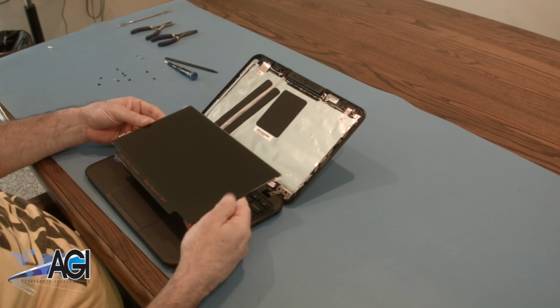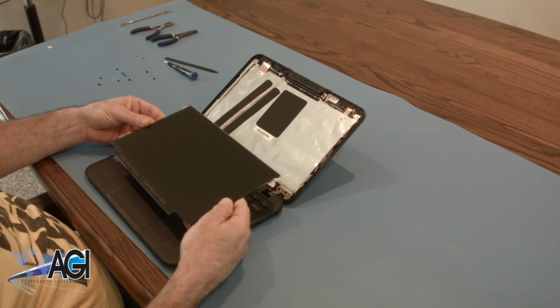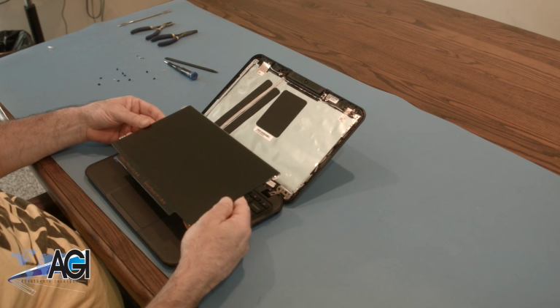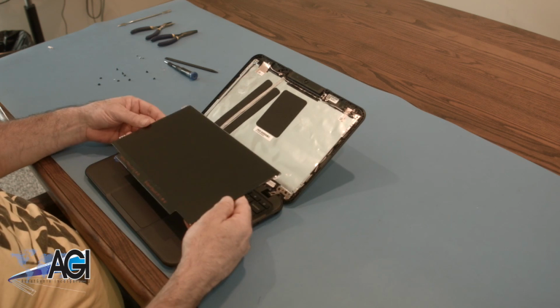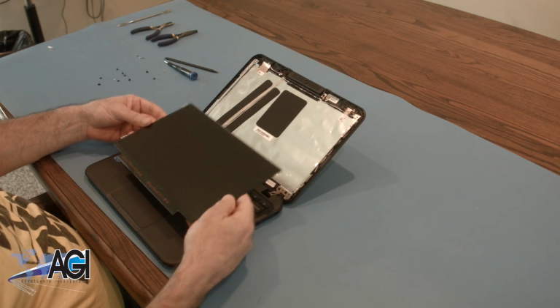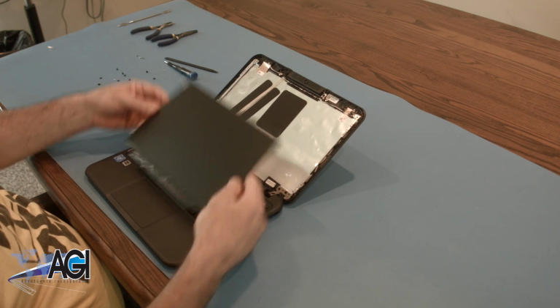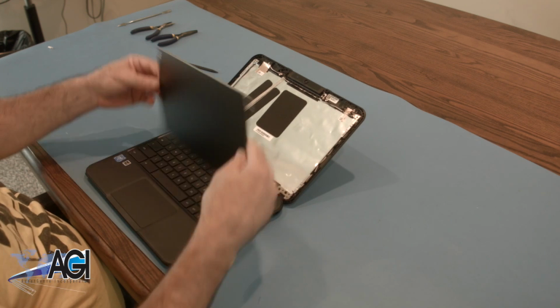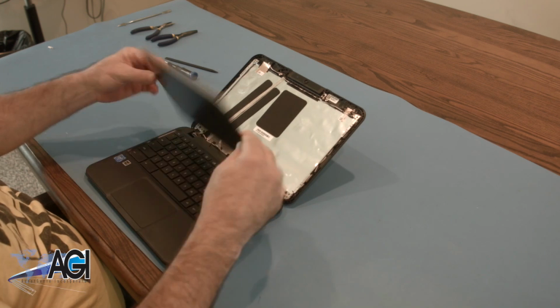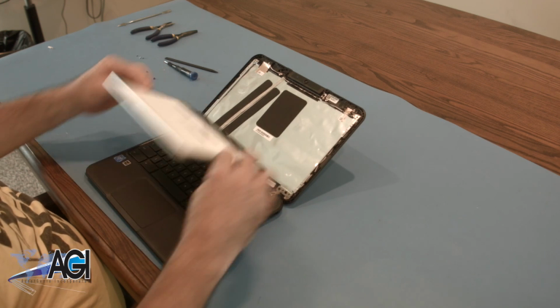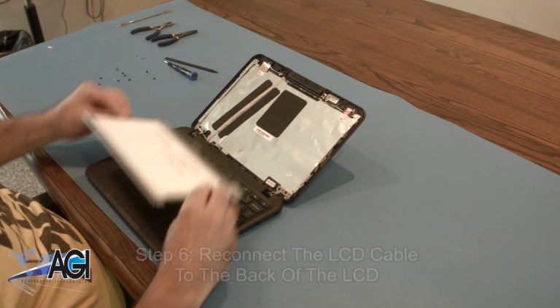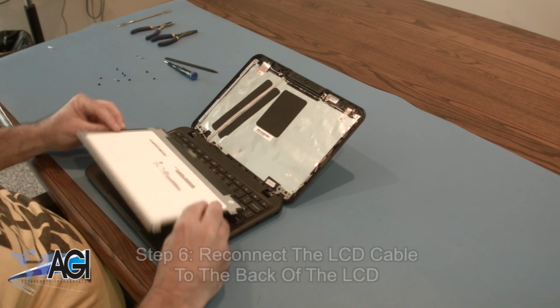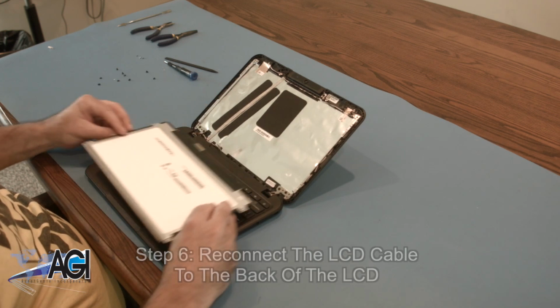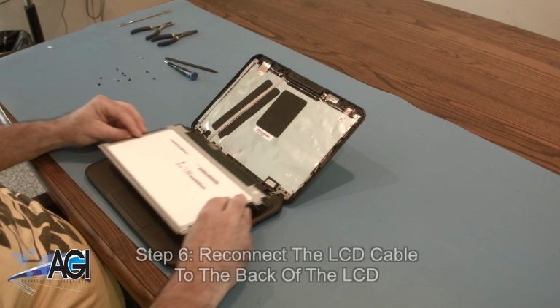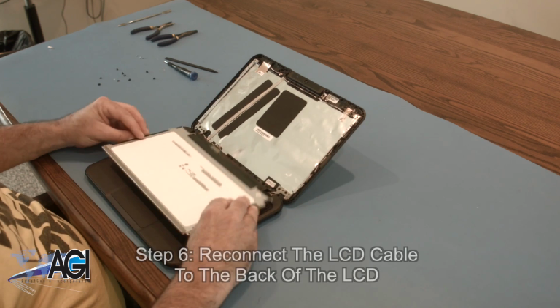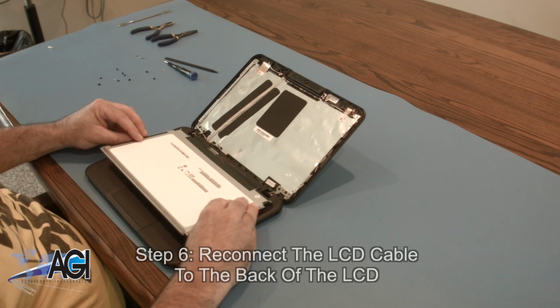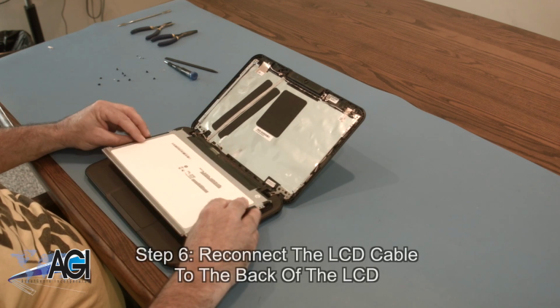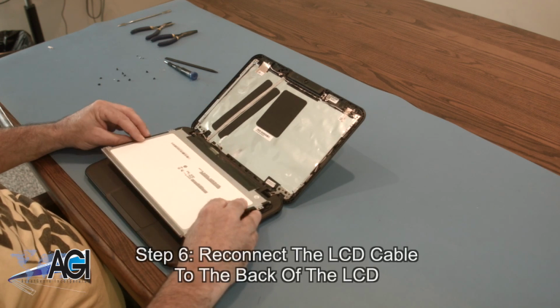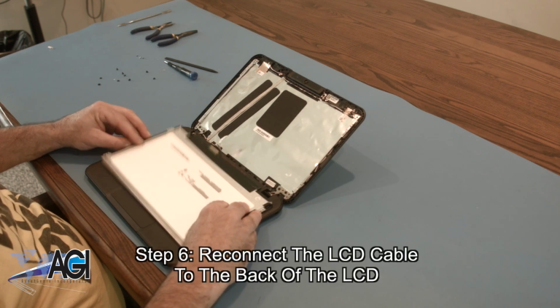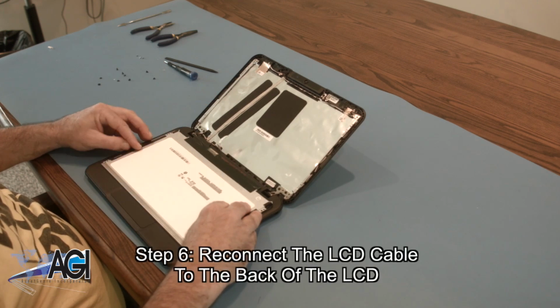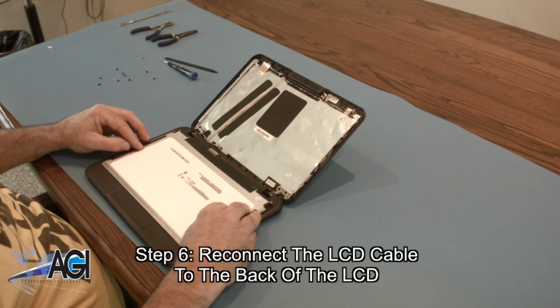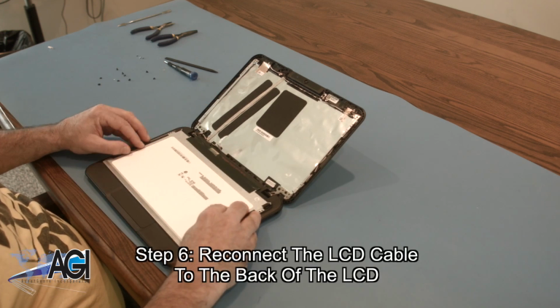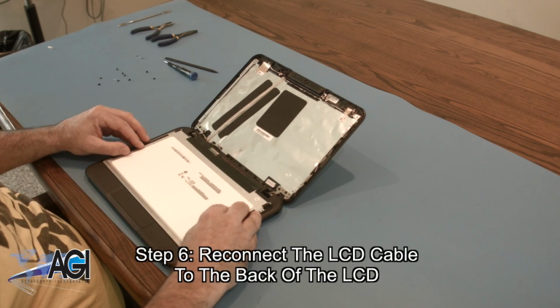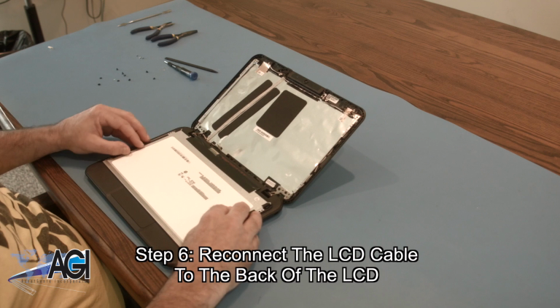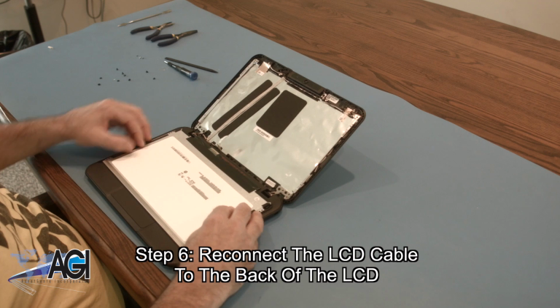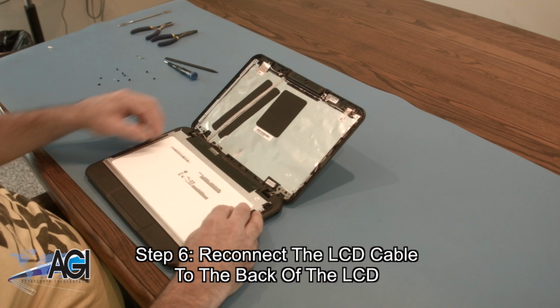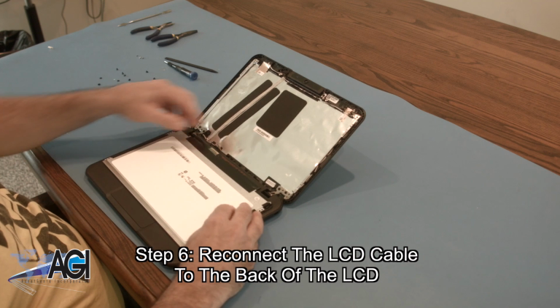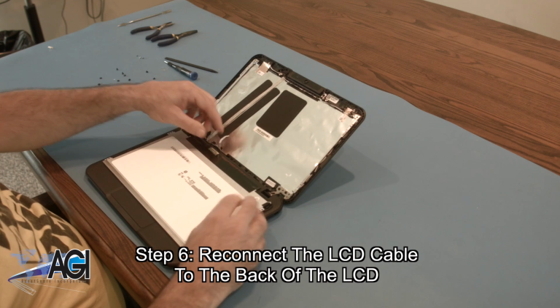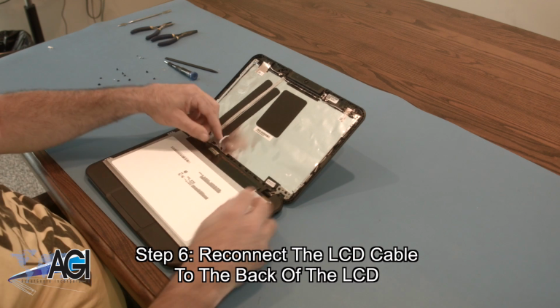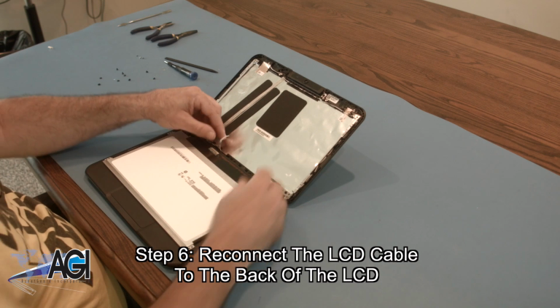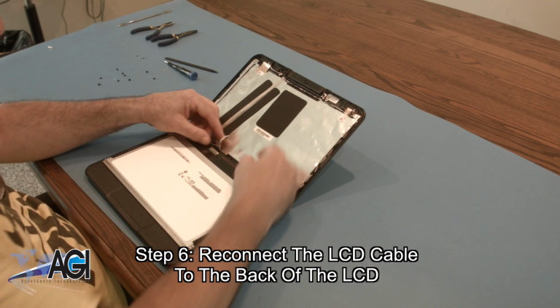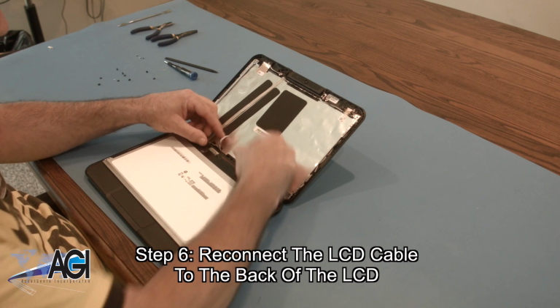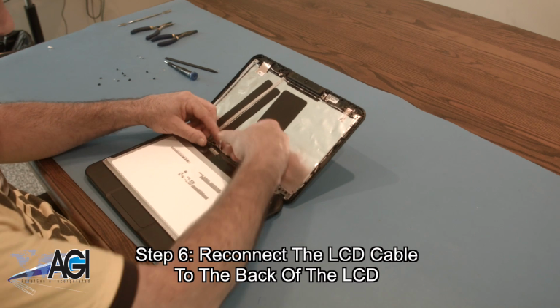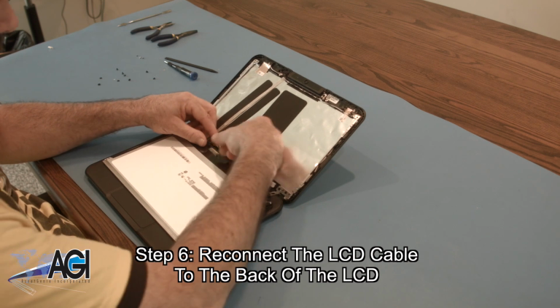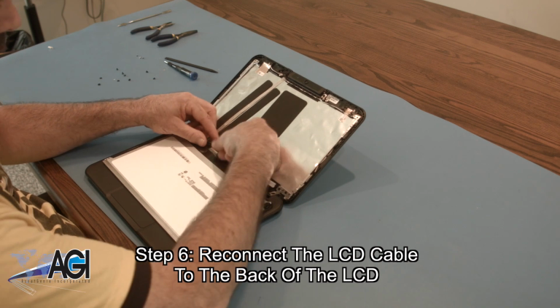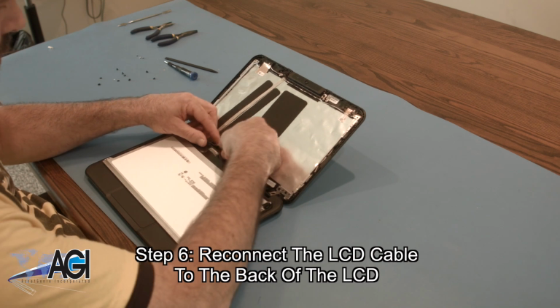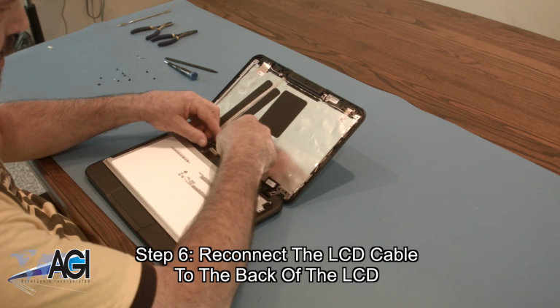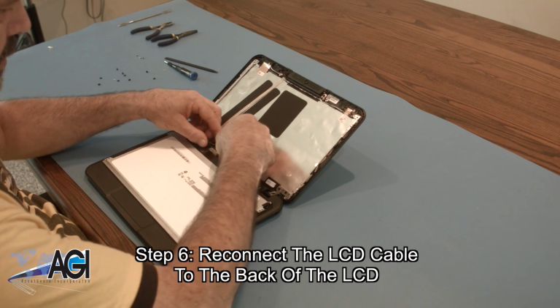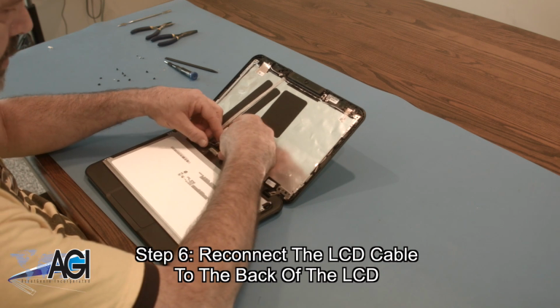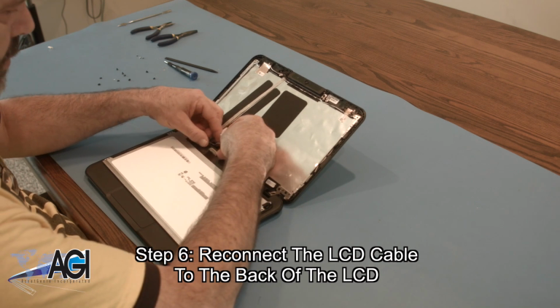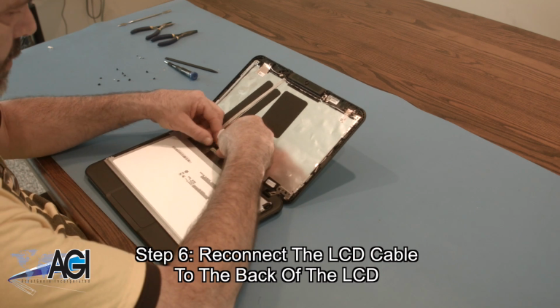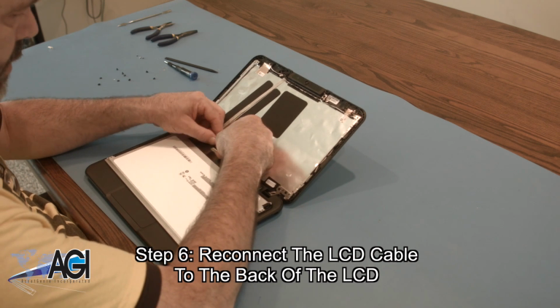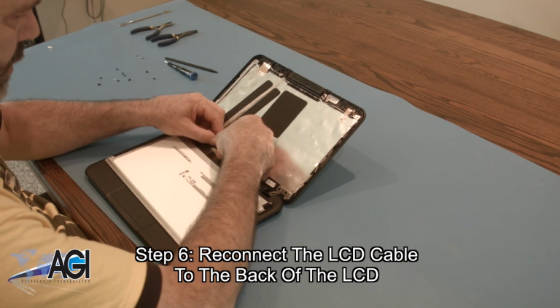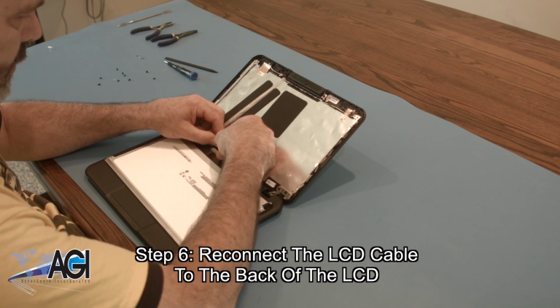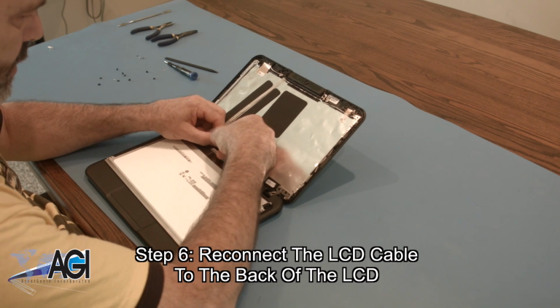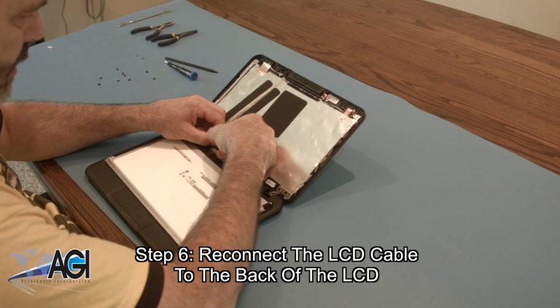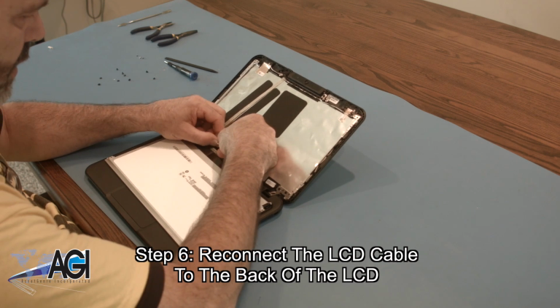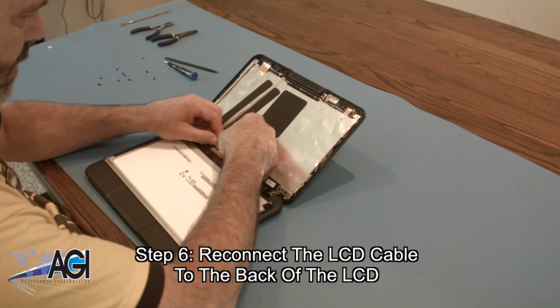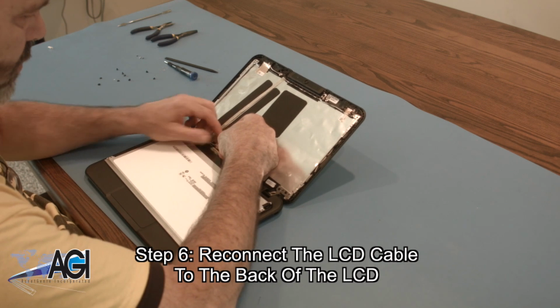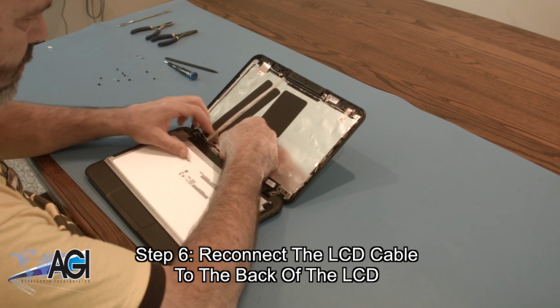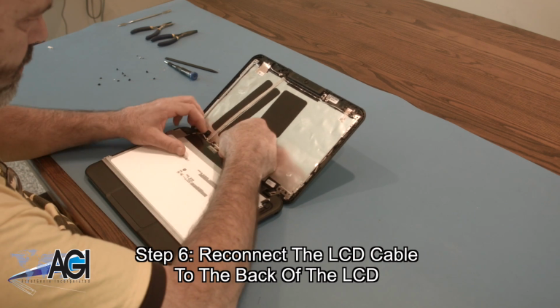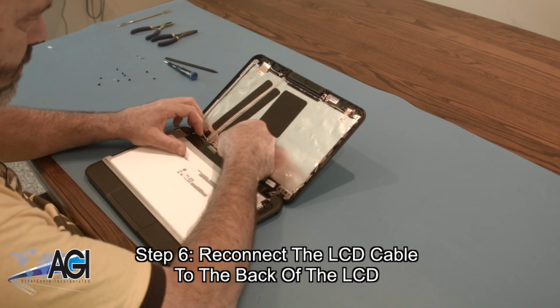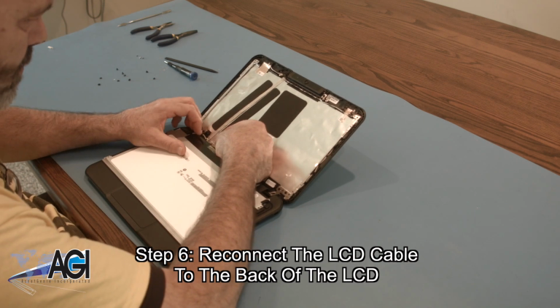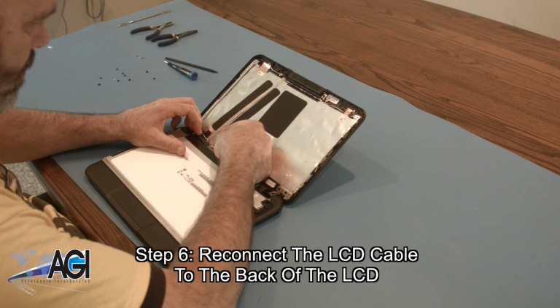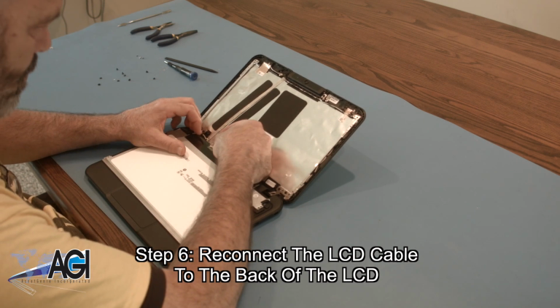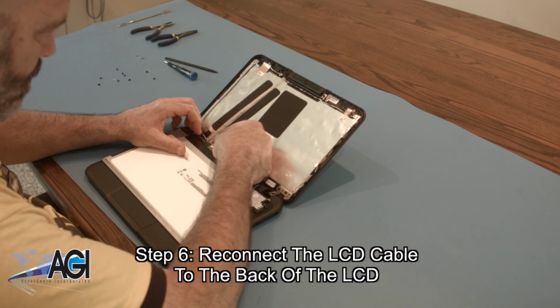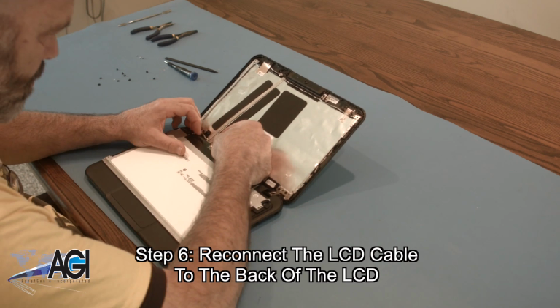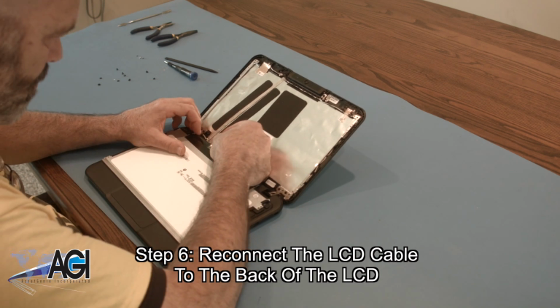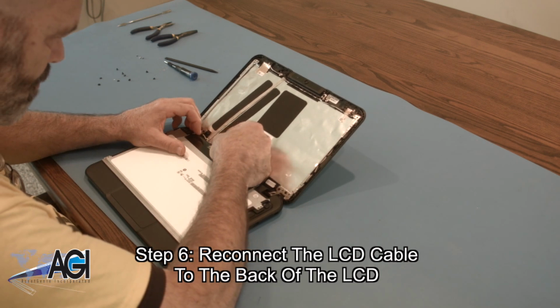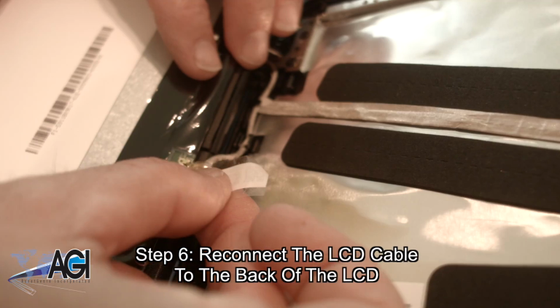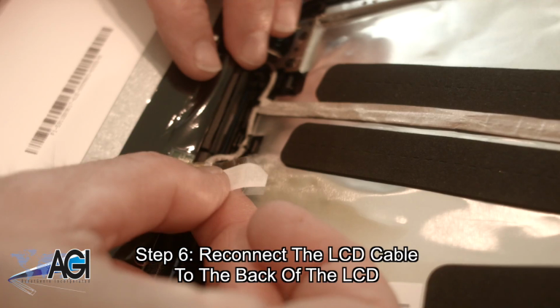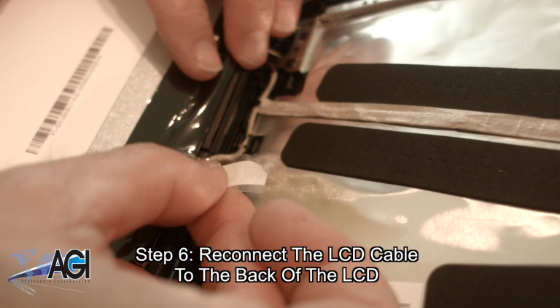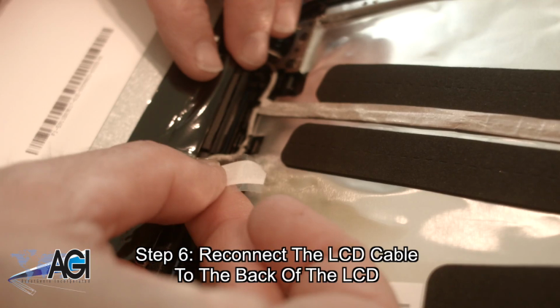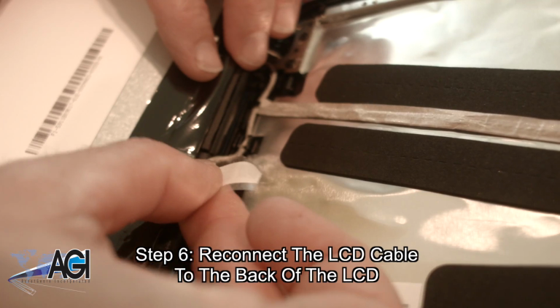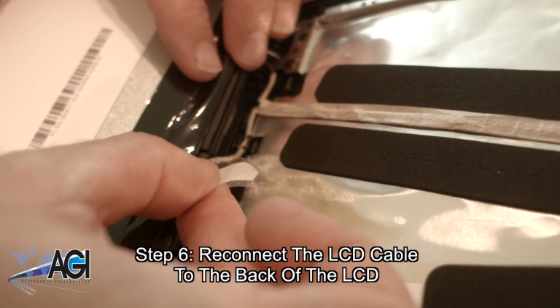The first step in the installation of your replacement LCD will be to reconnect the LCD cable to the back of the LCD.